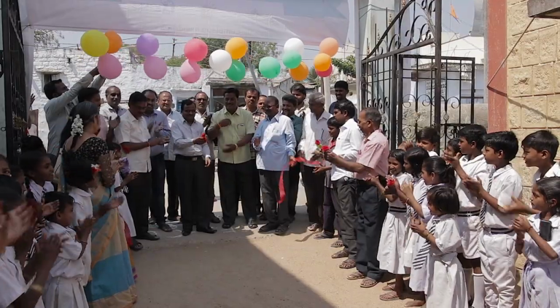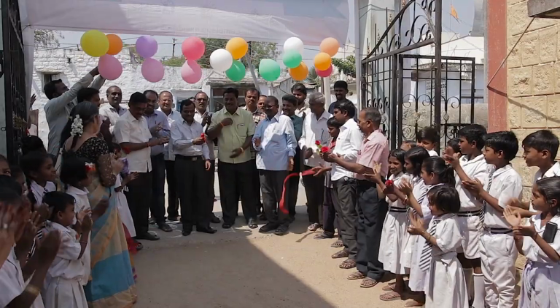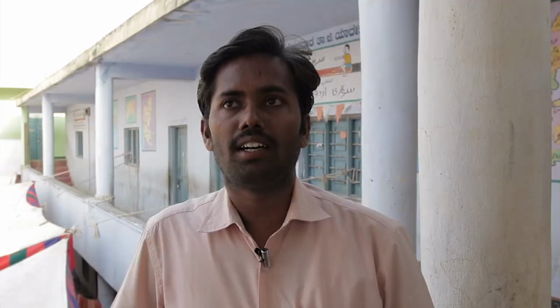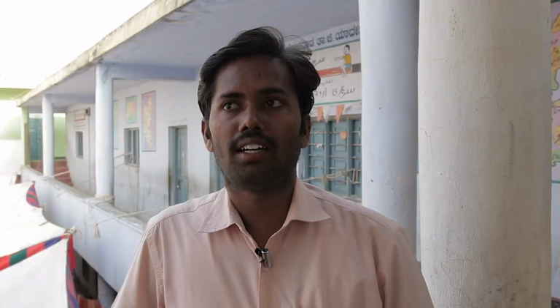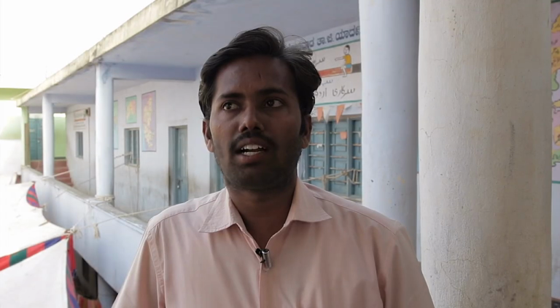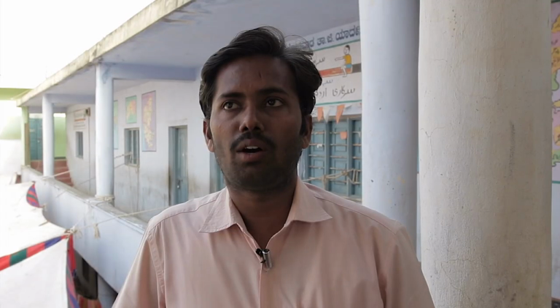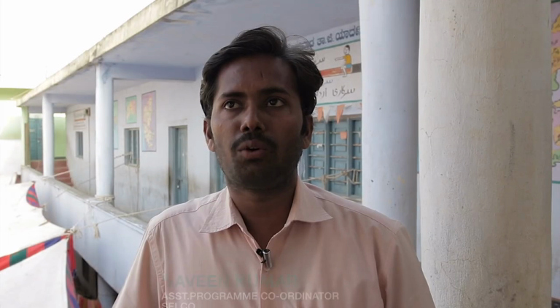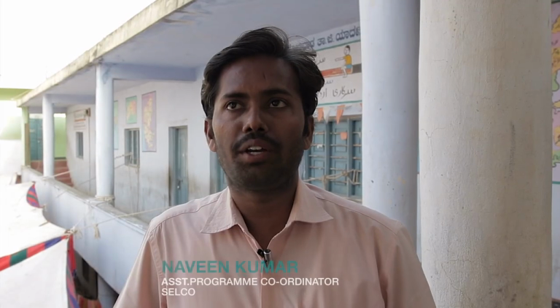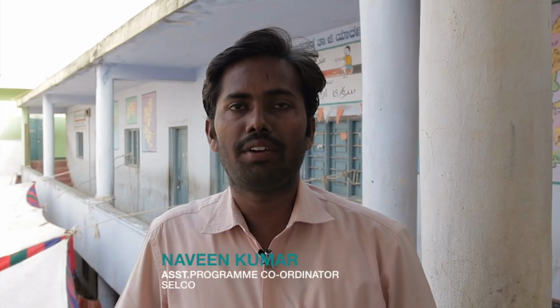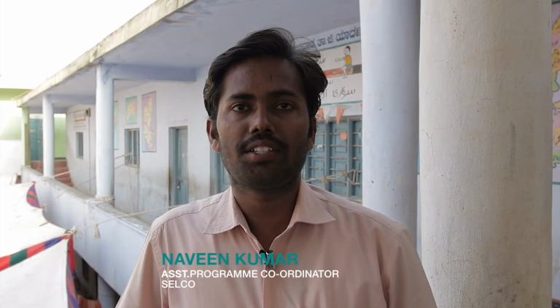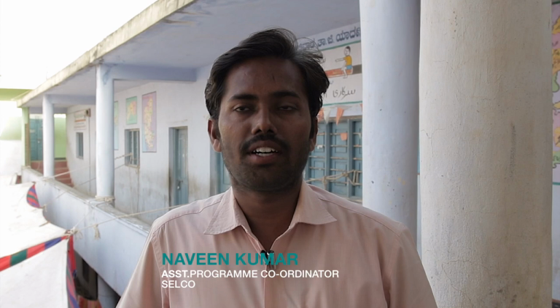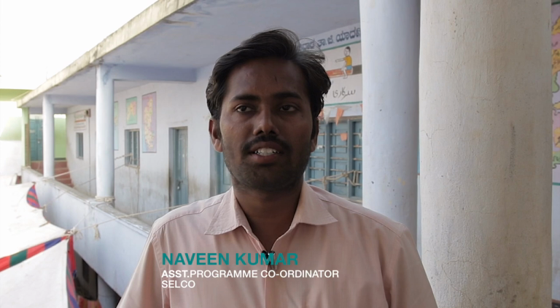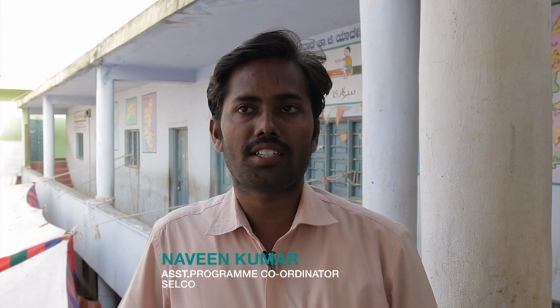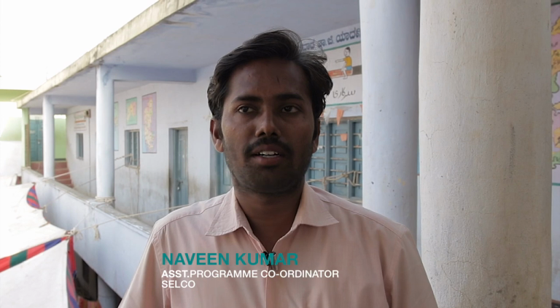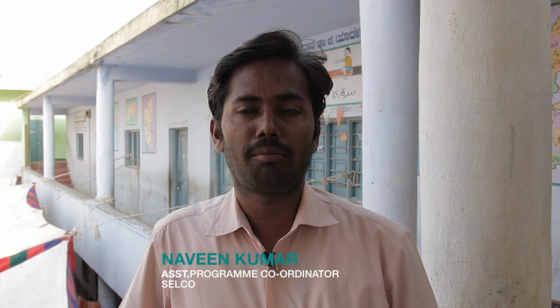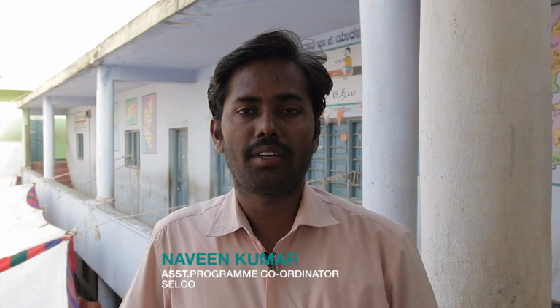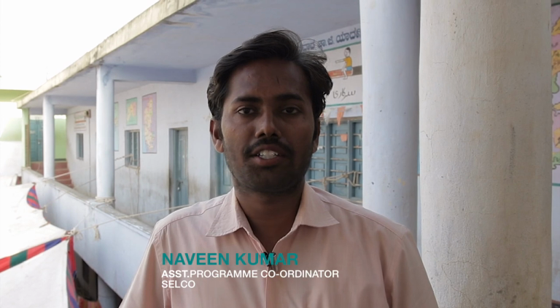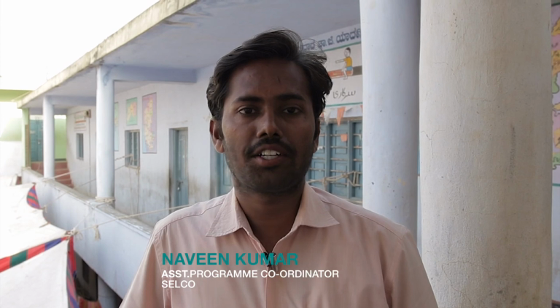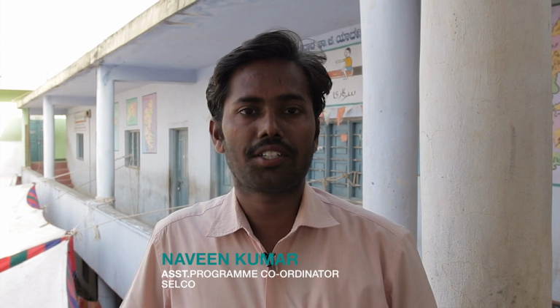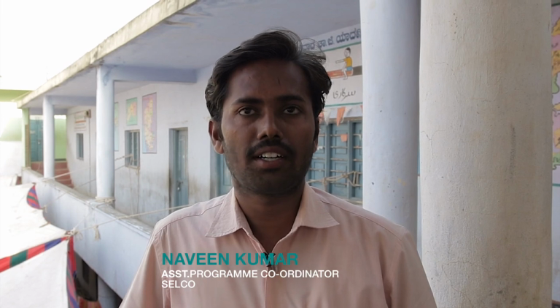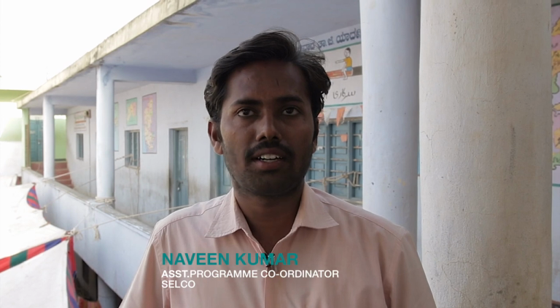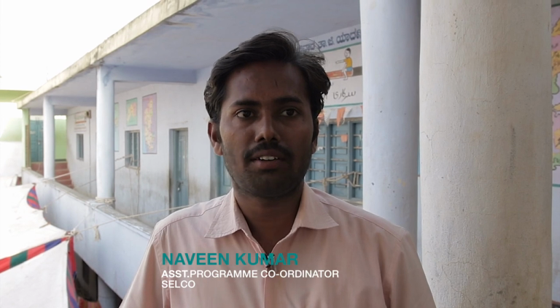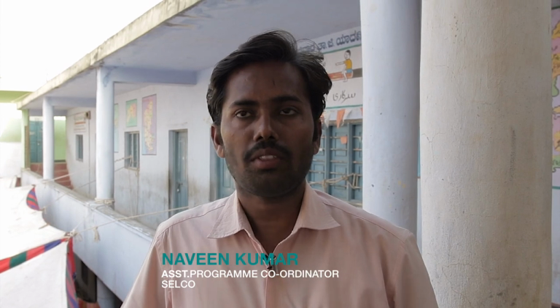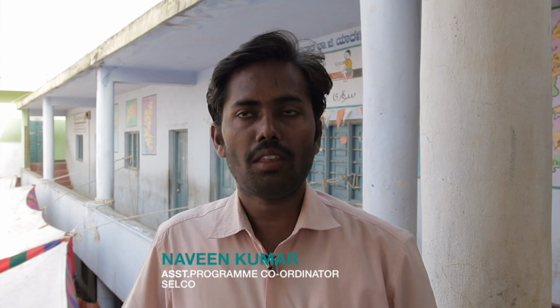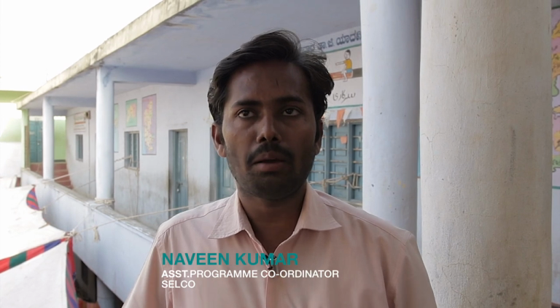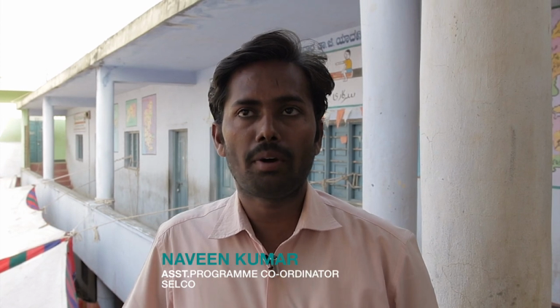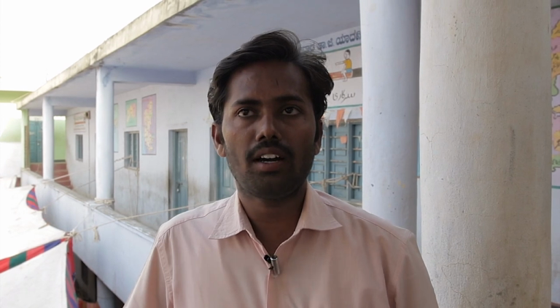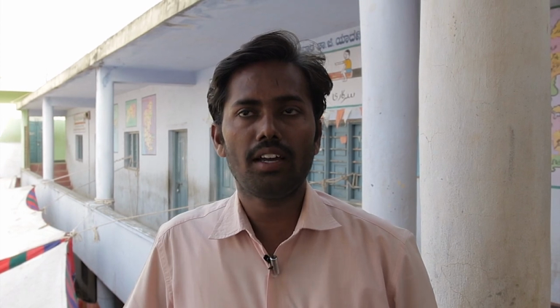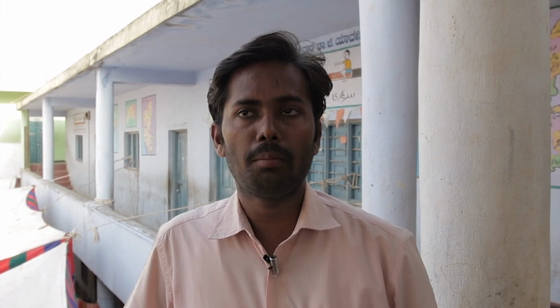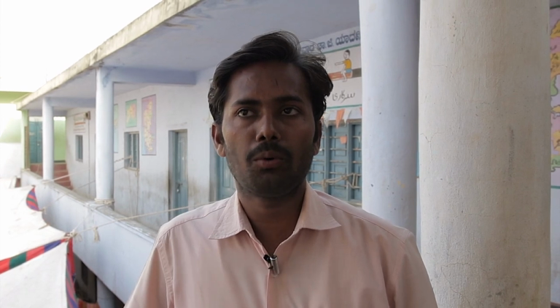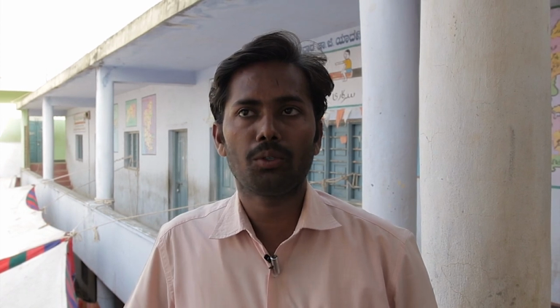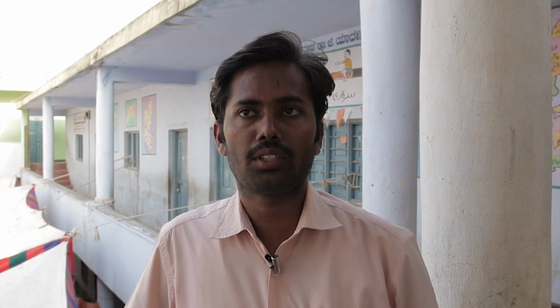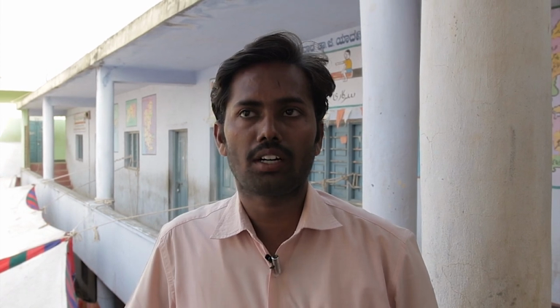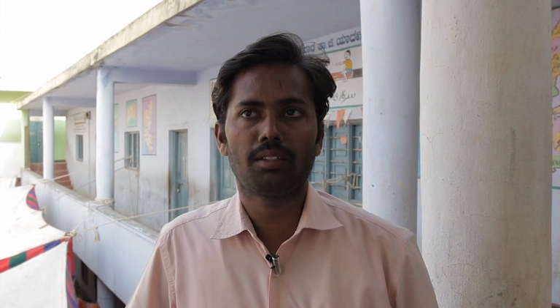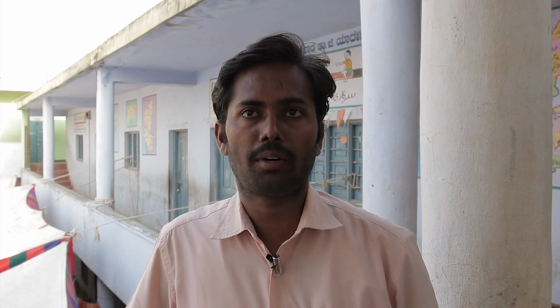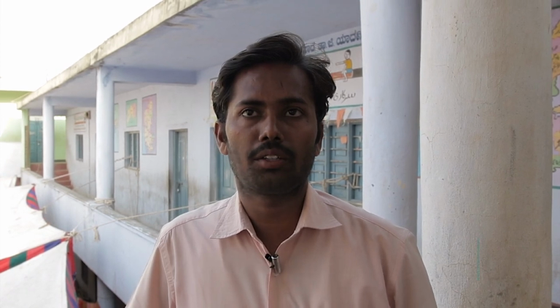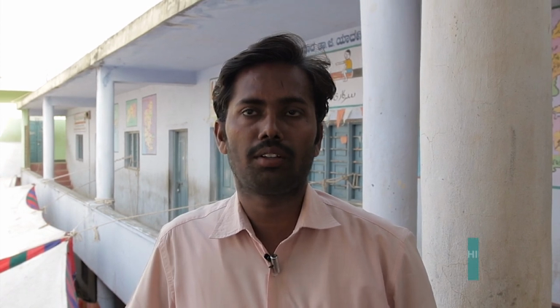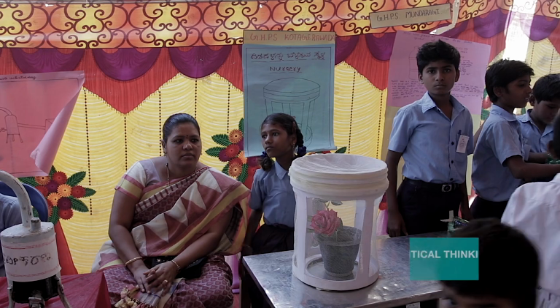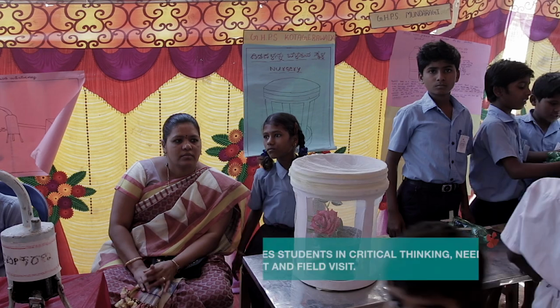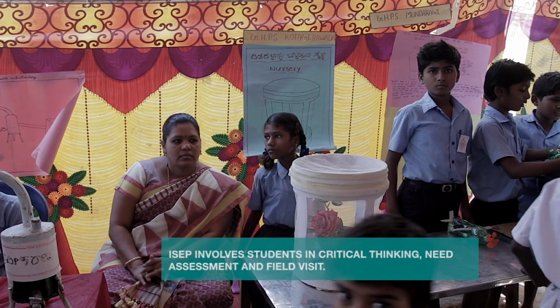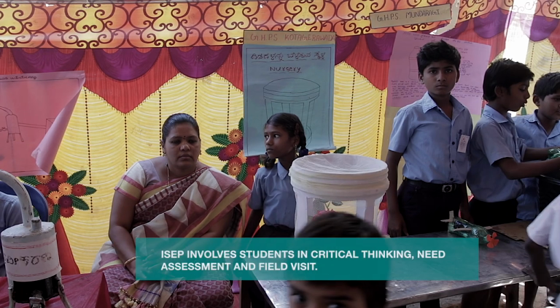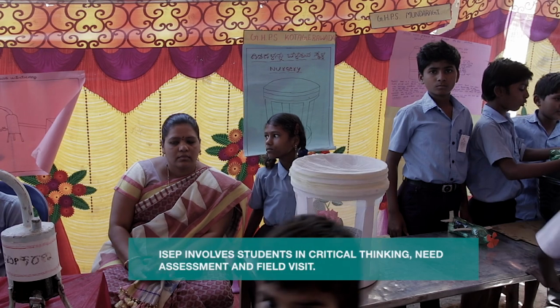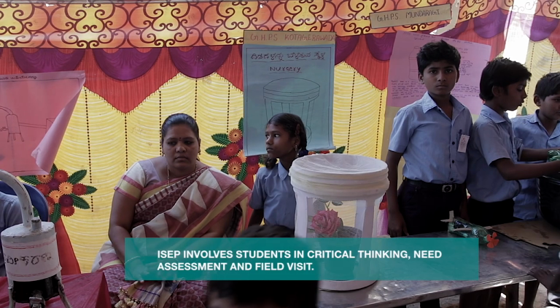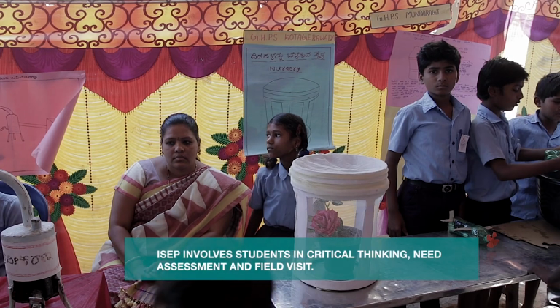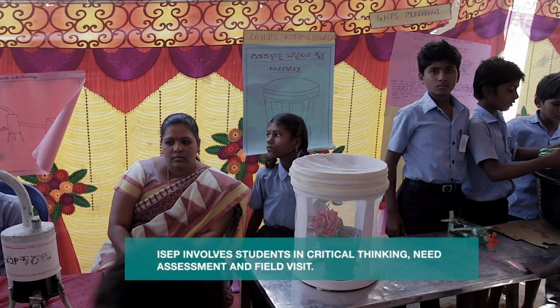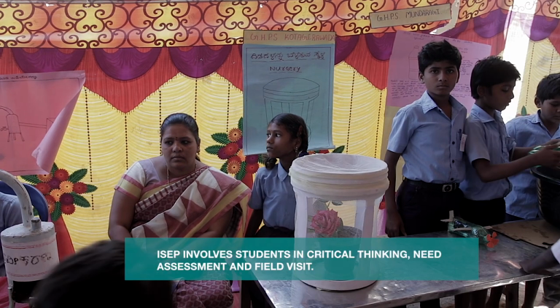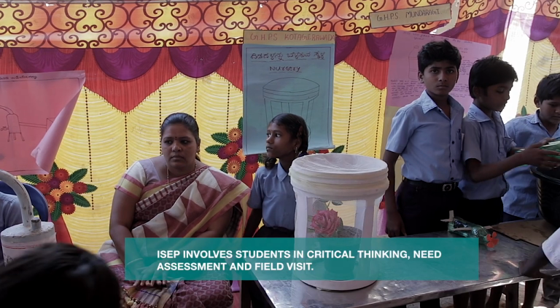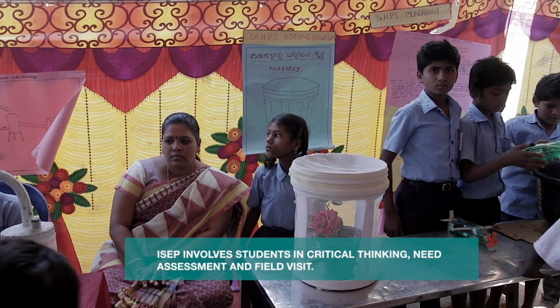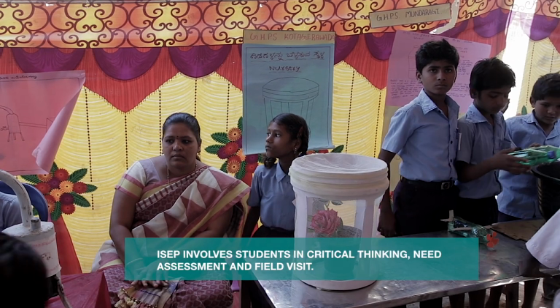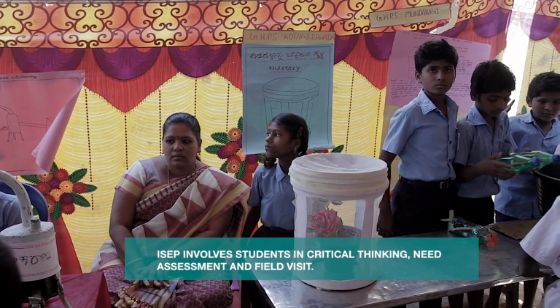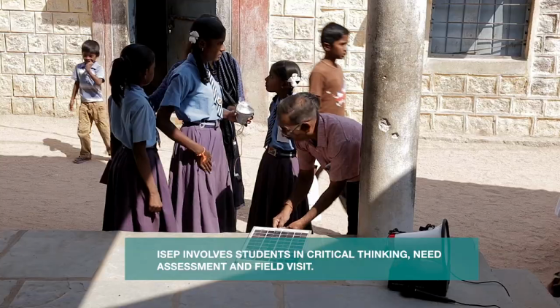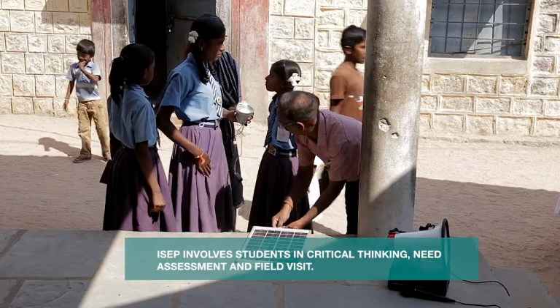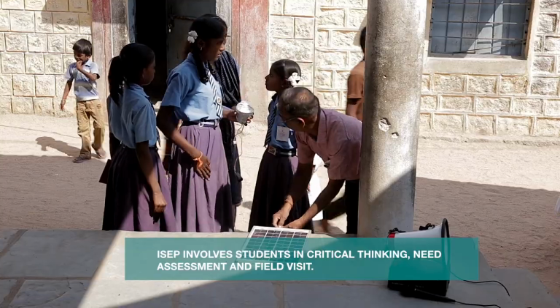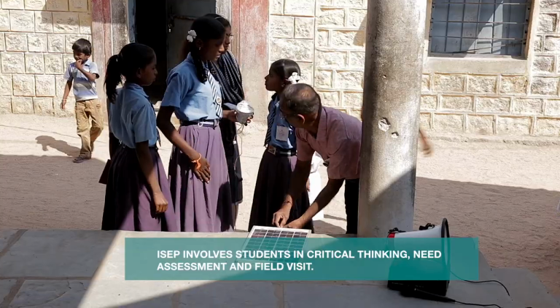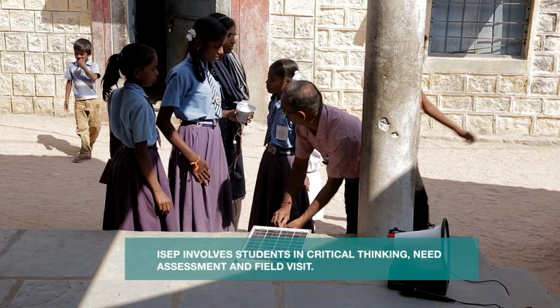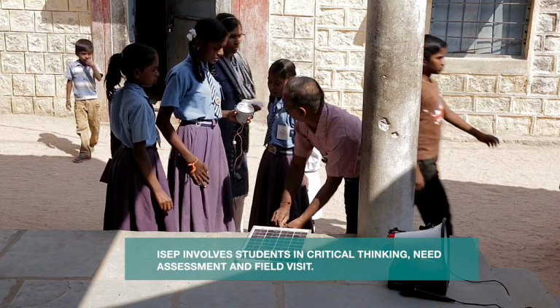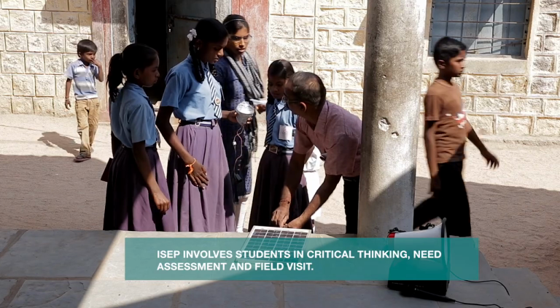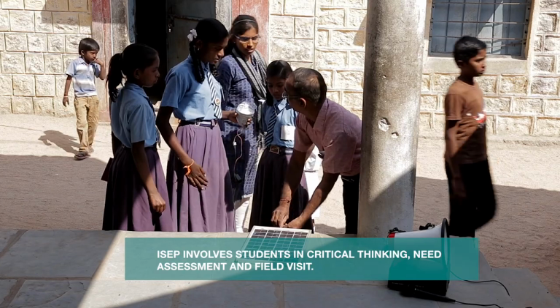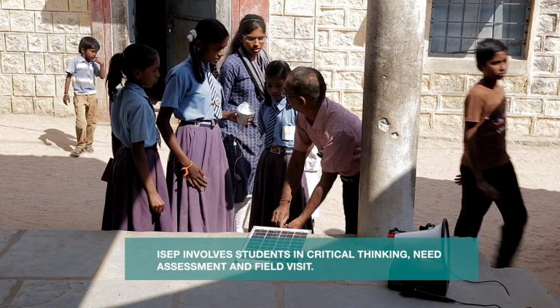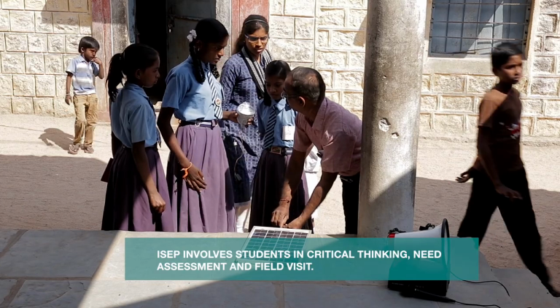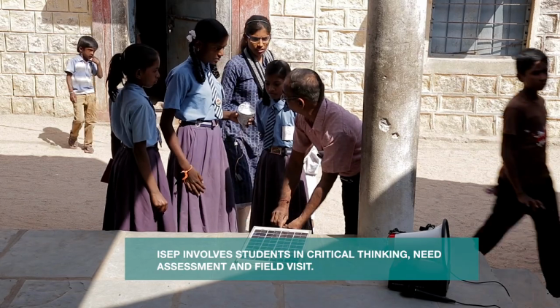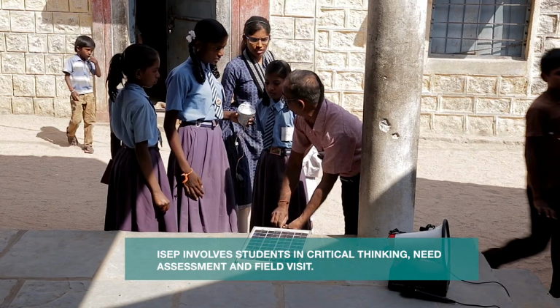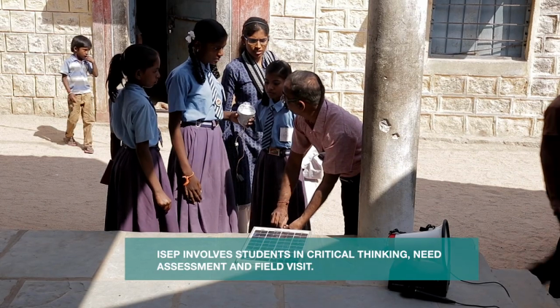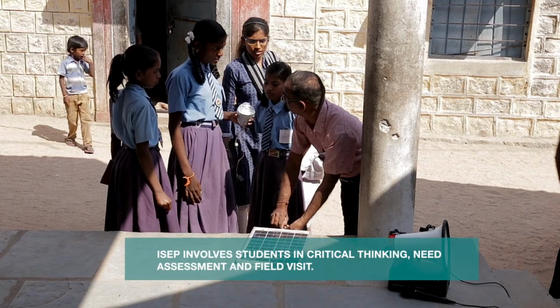The main focus of Invention and Sustainable Education is critical thinking, need assessment, and community and field visits.